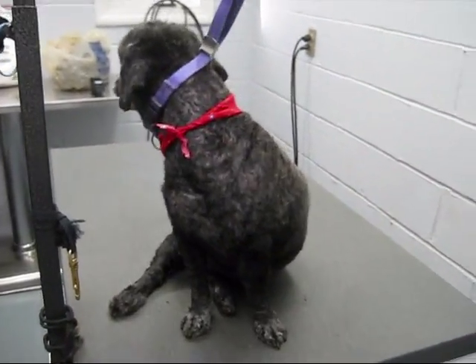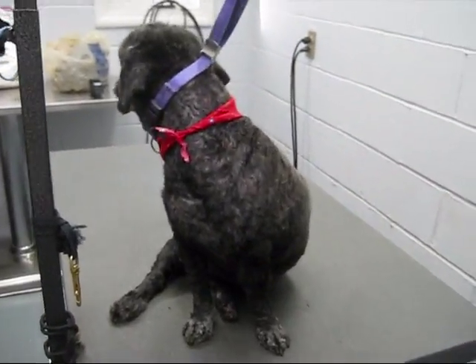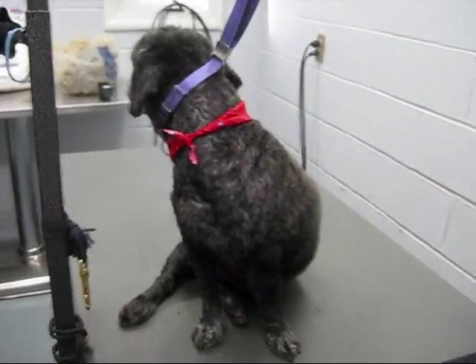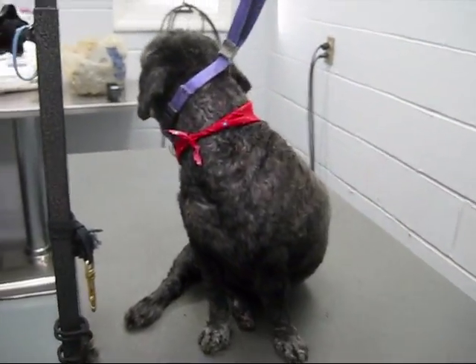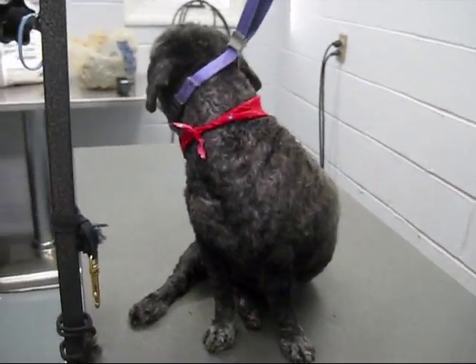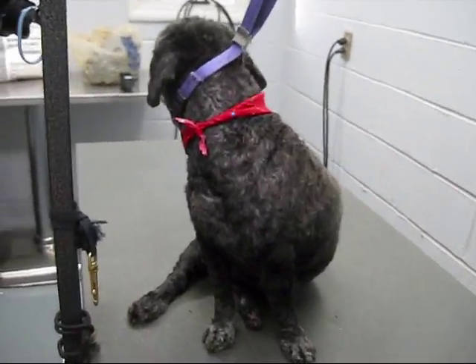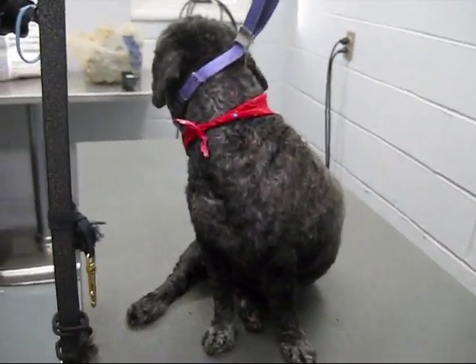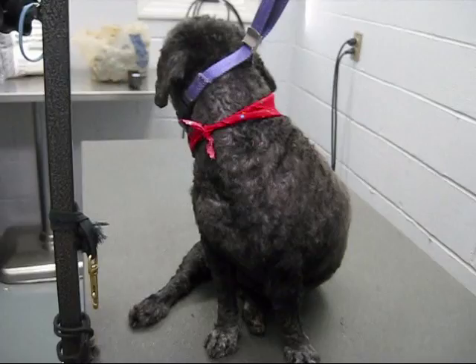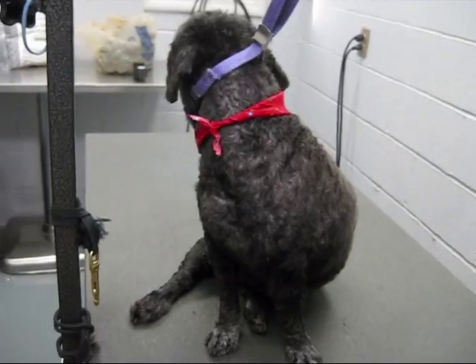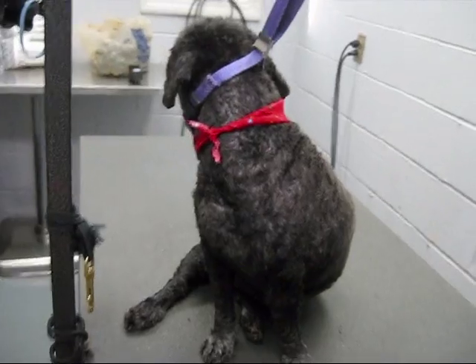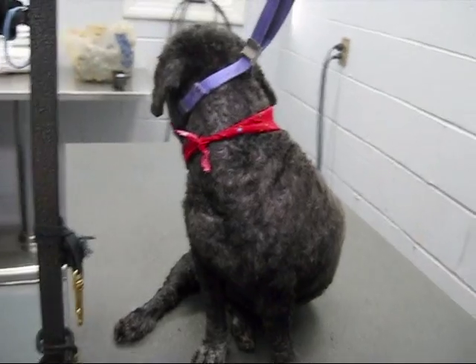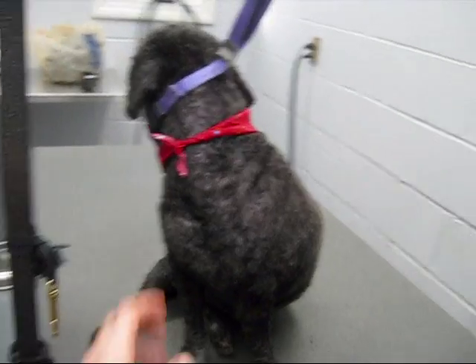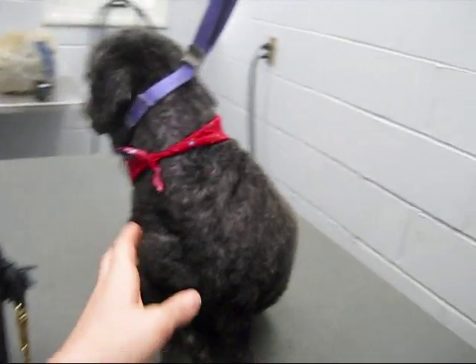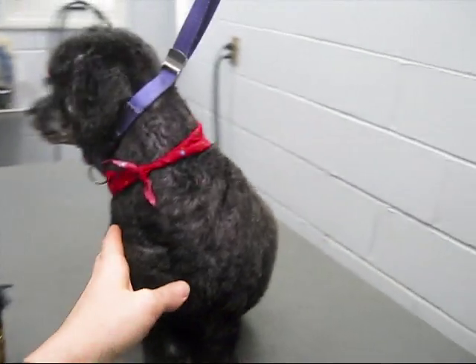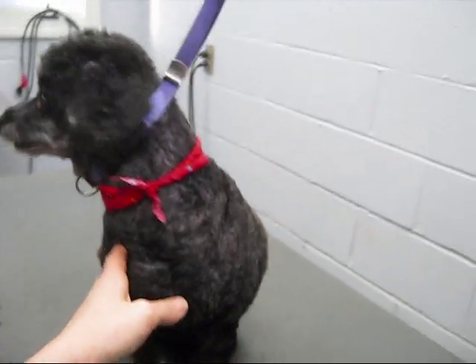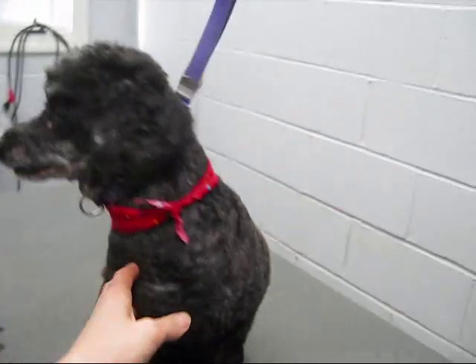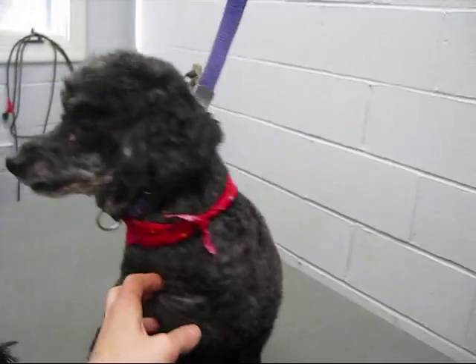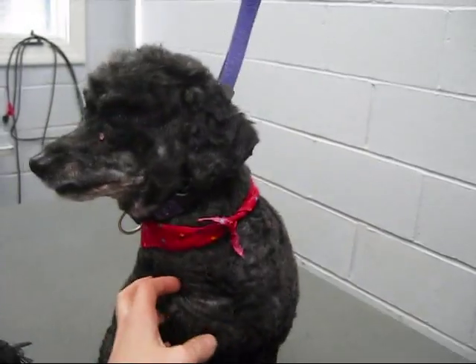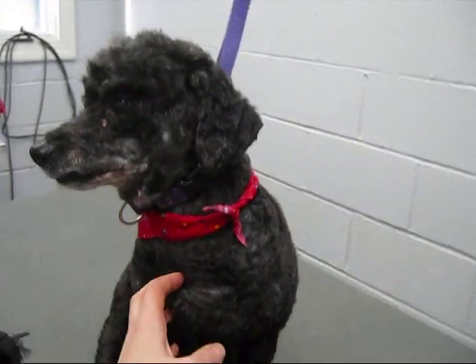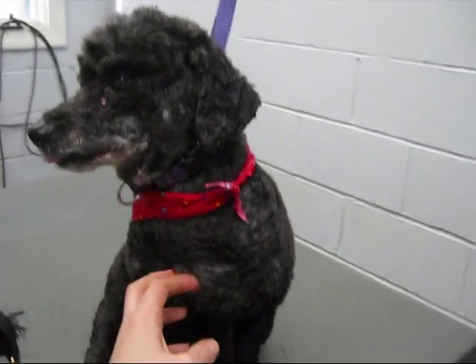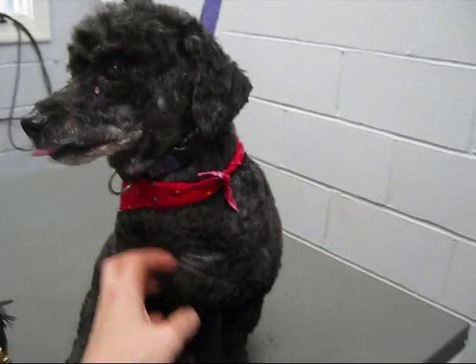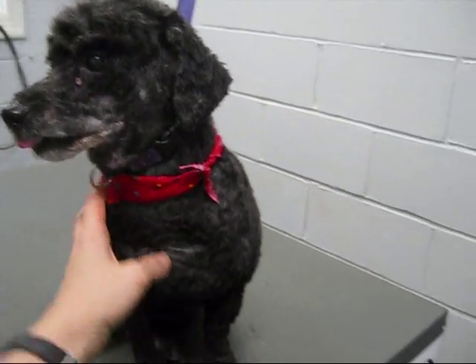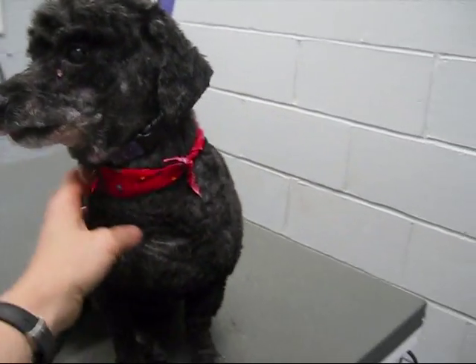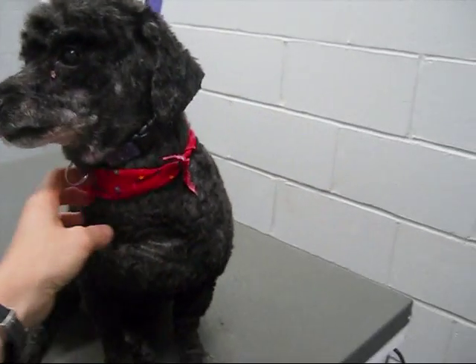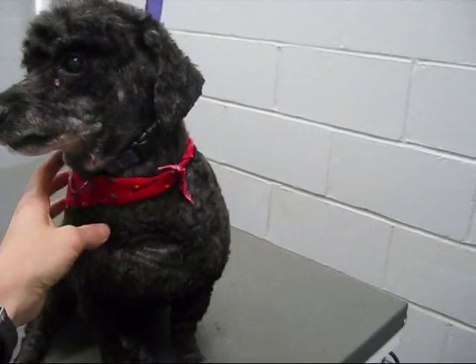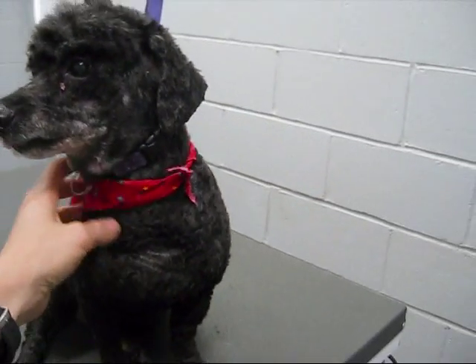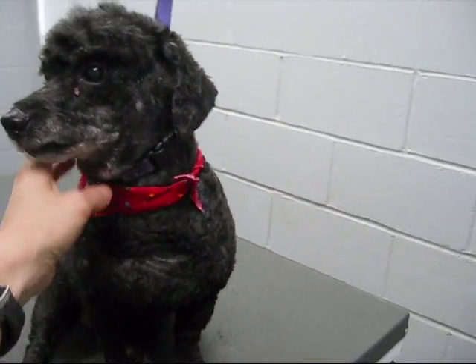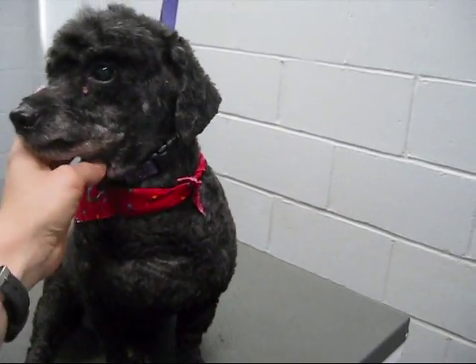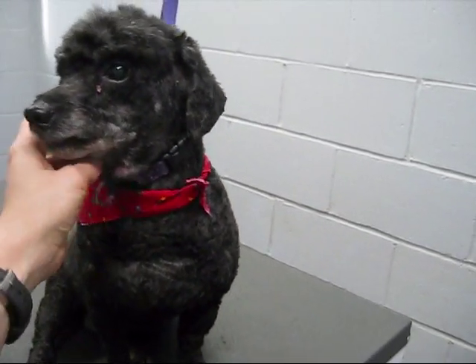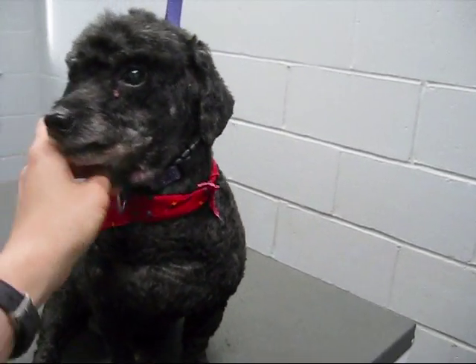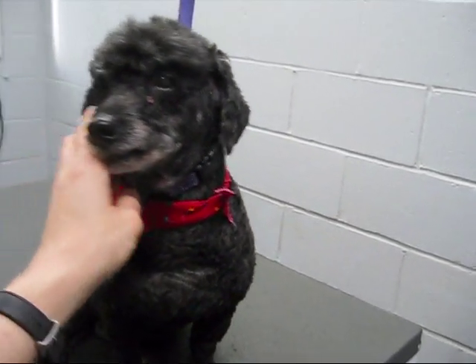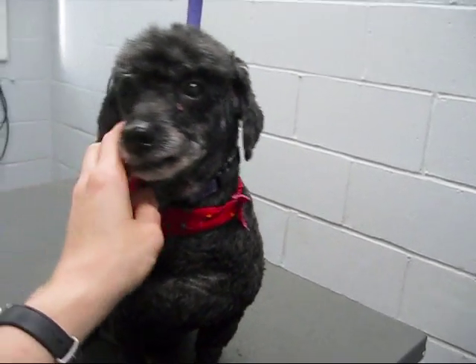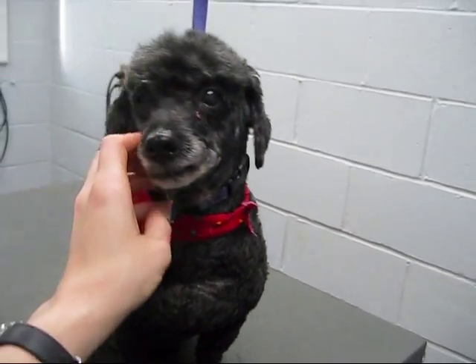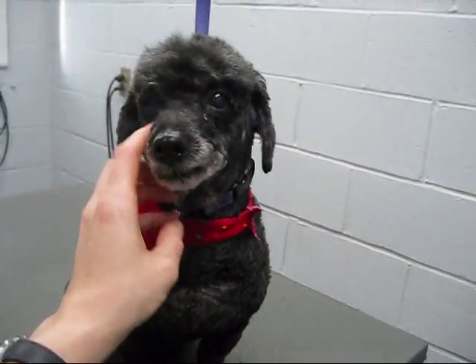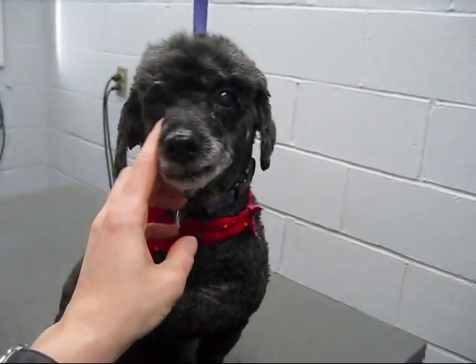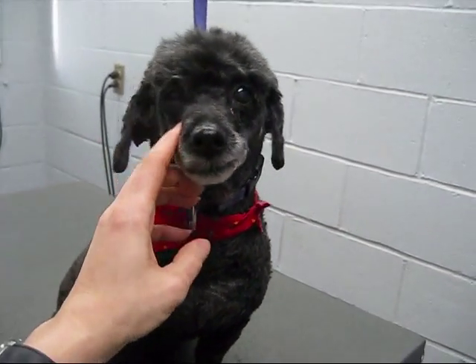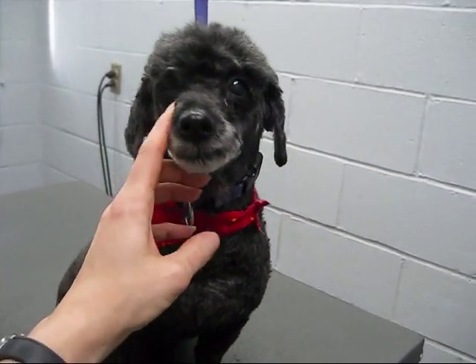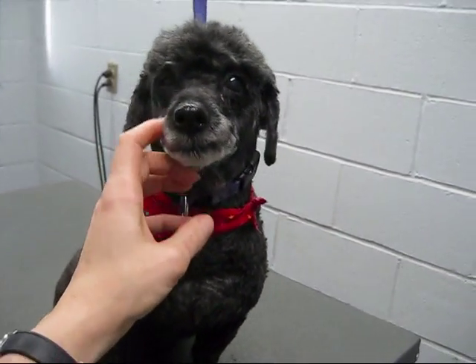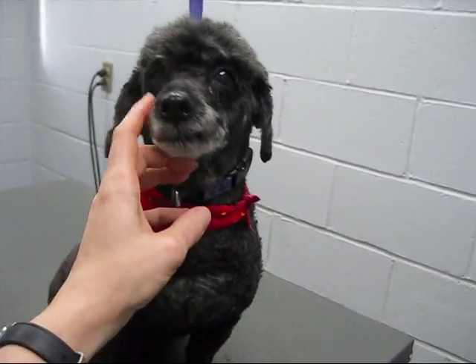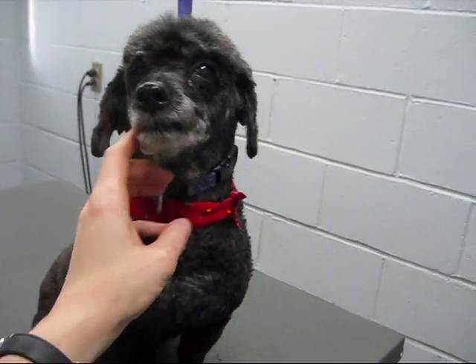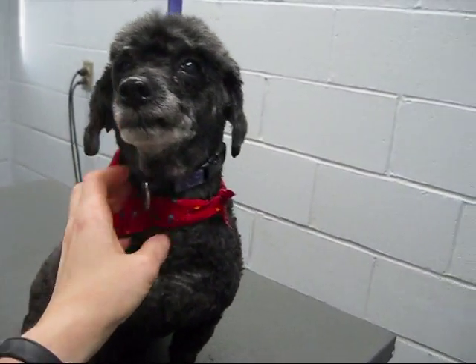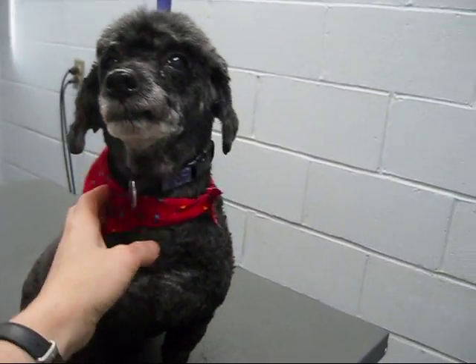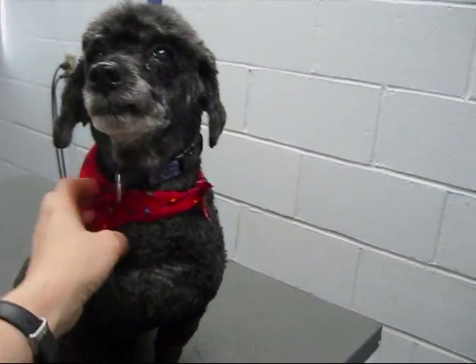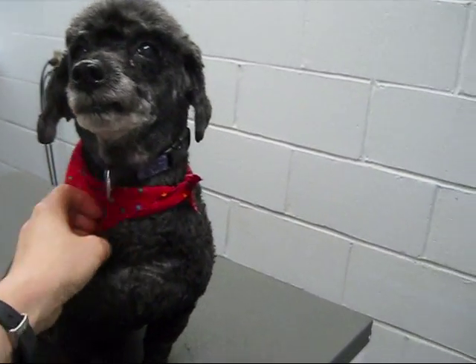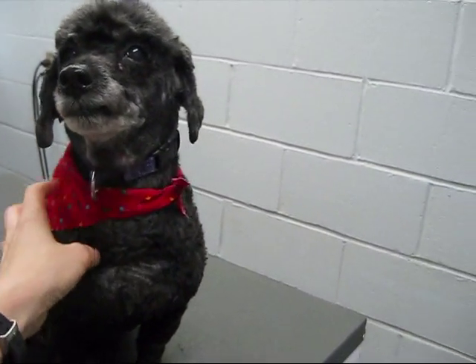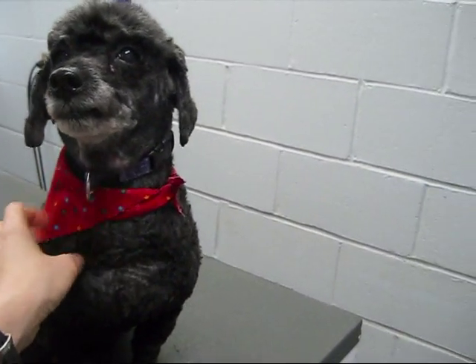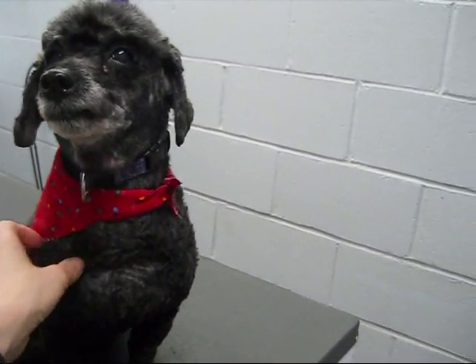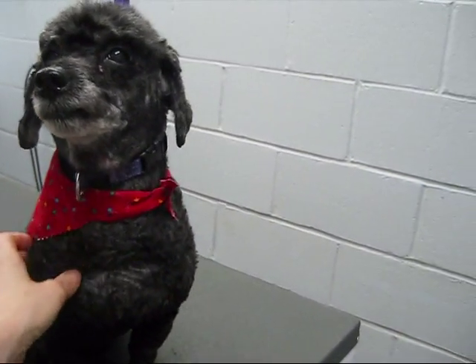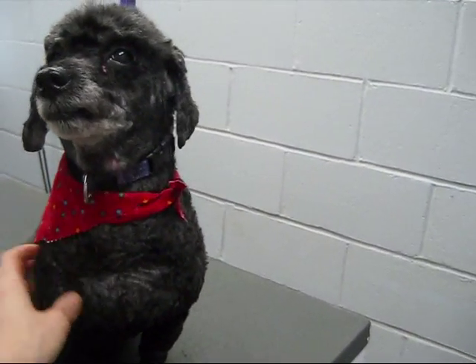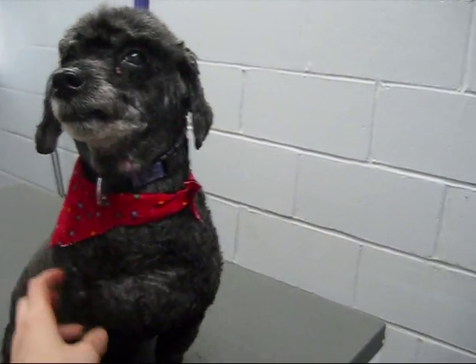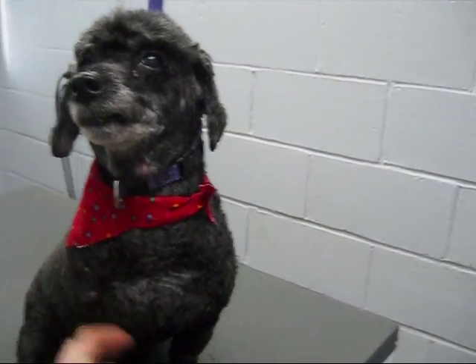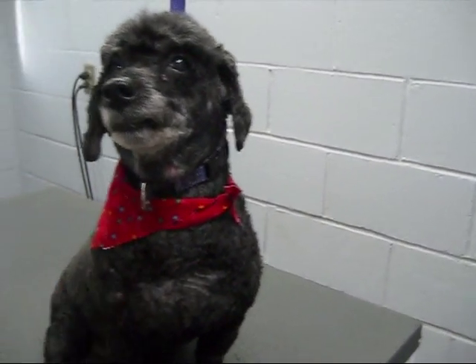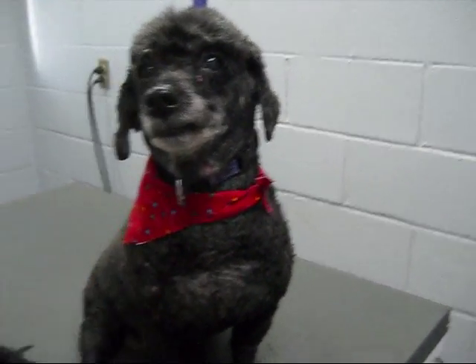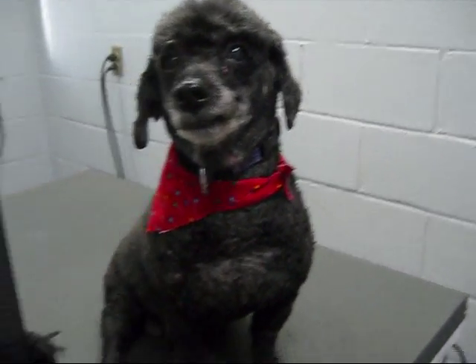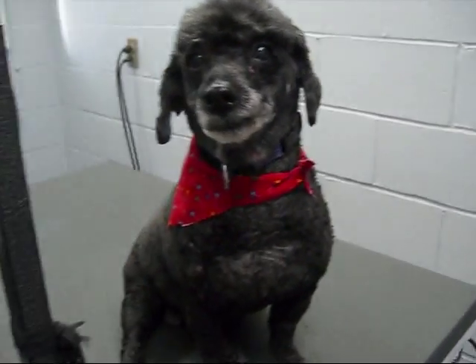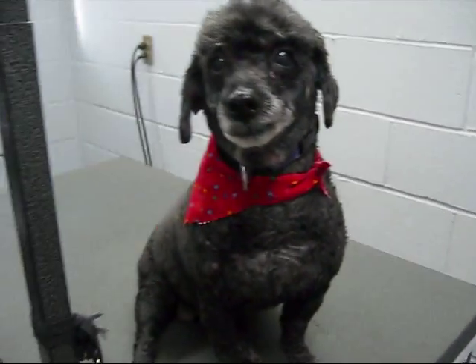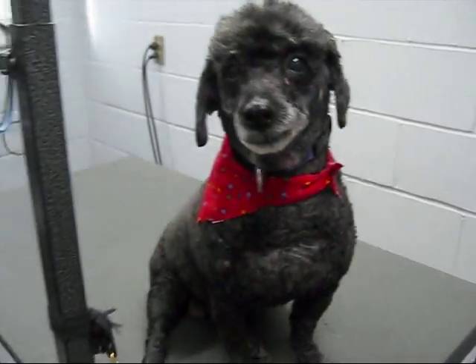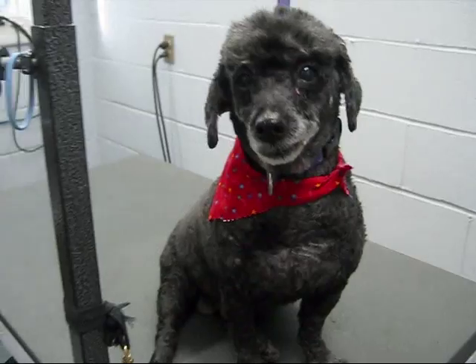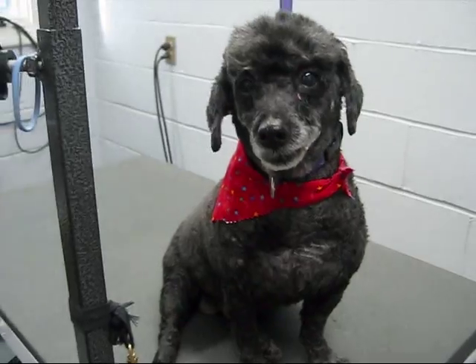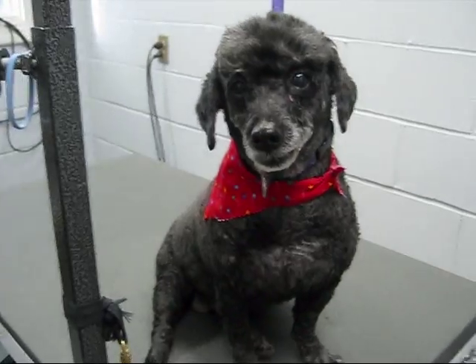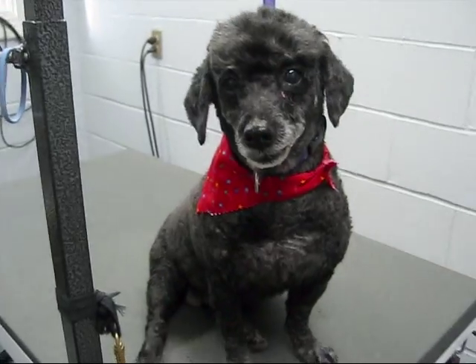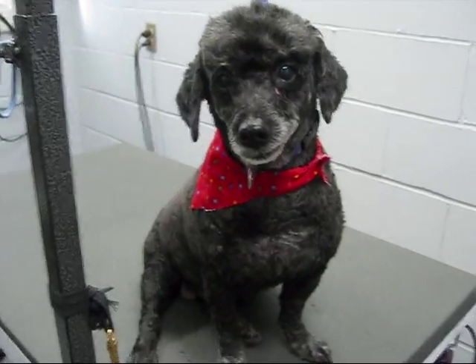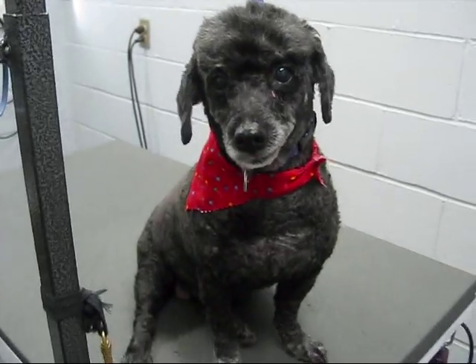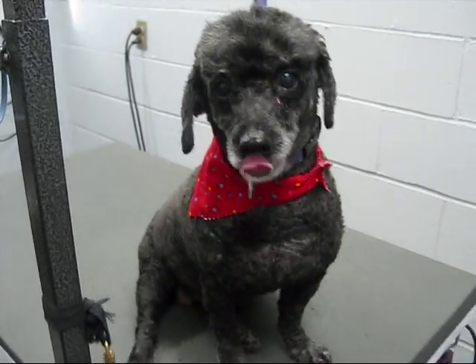Hey baby, look at the camera. Do you feel better? Yeah — much better.